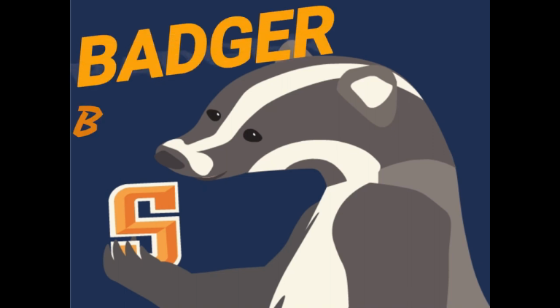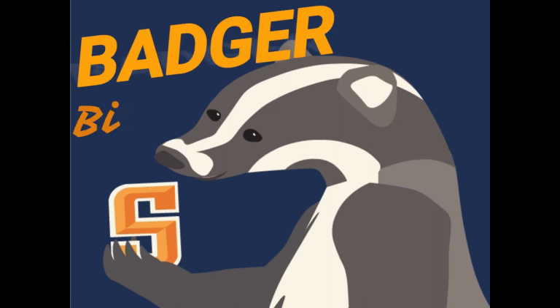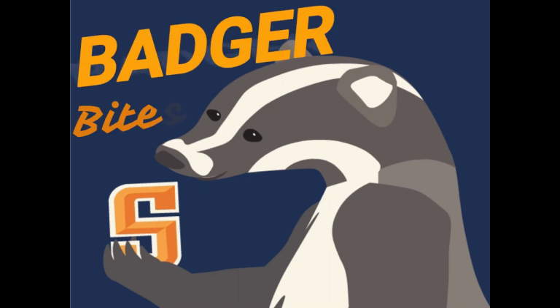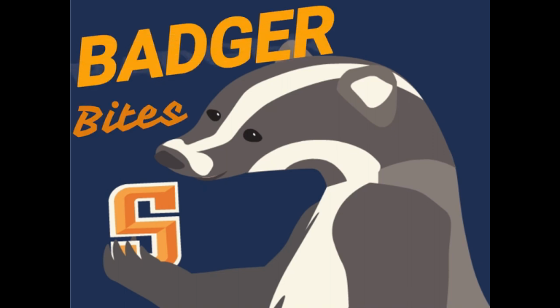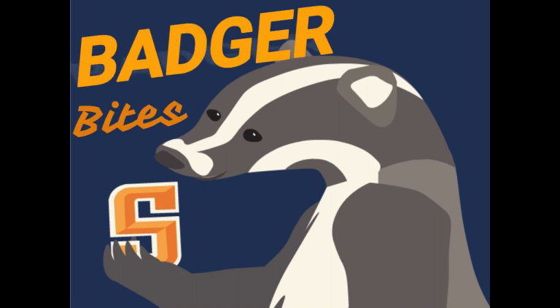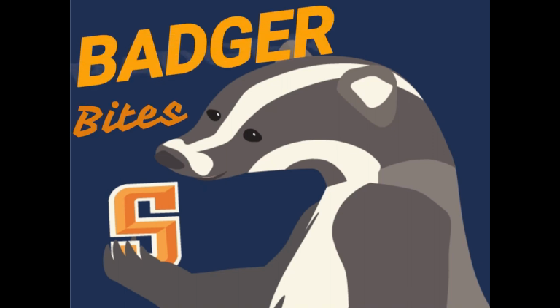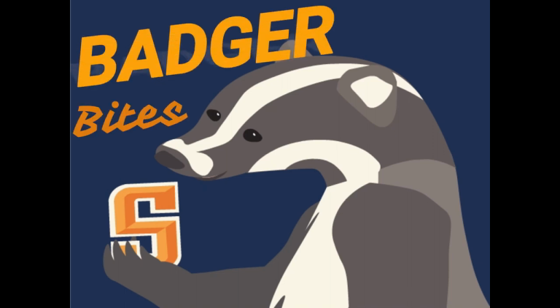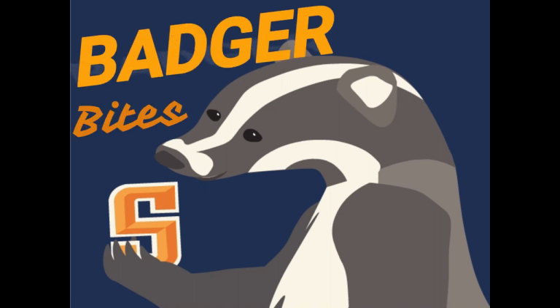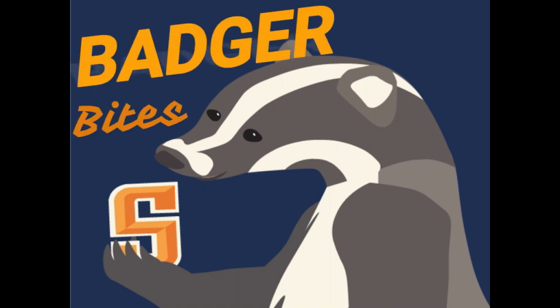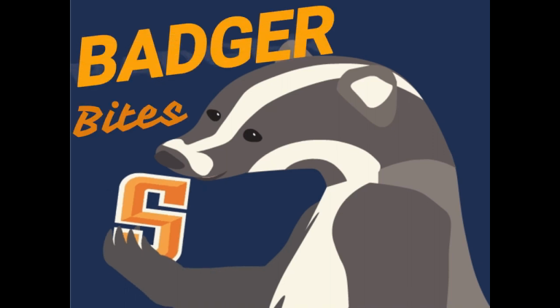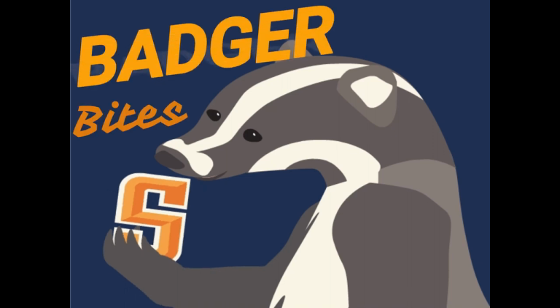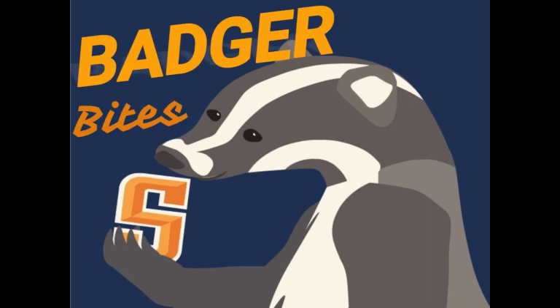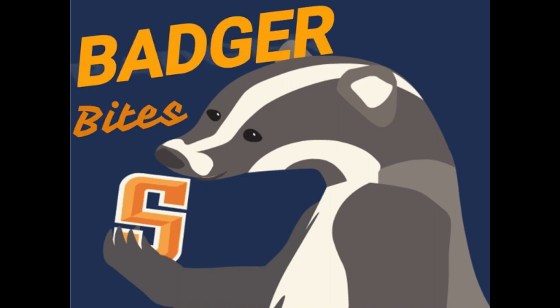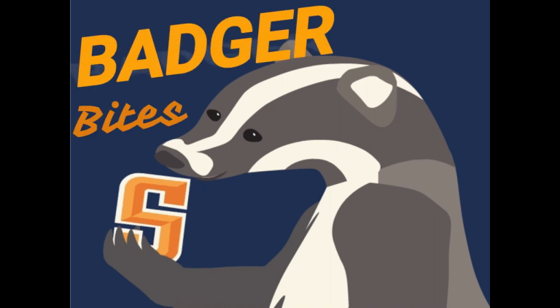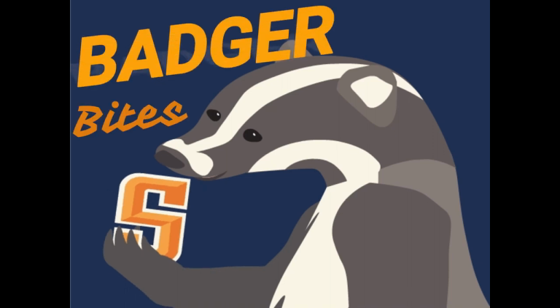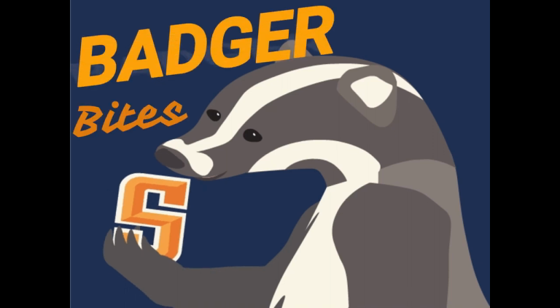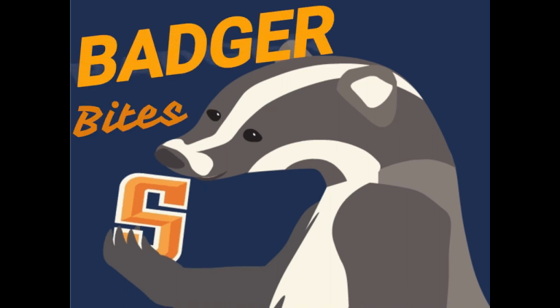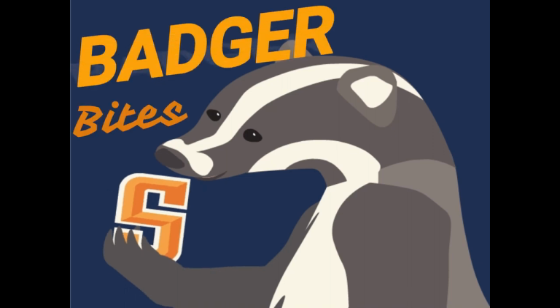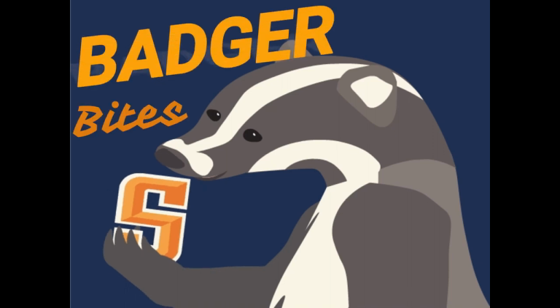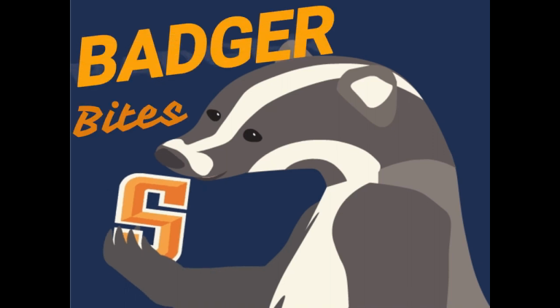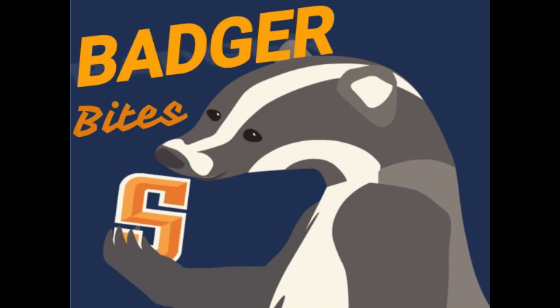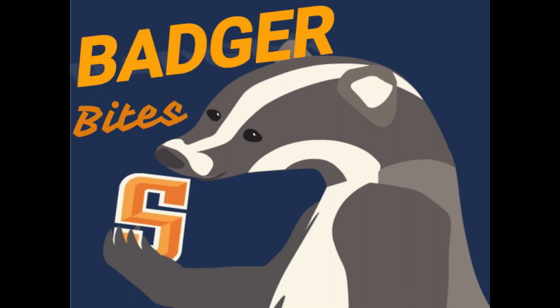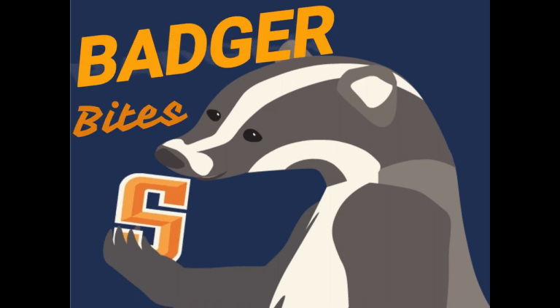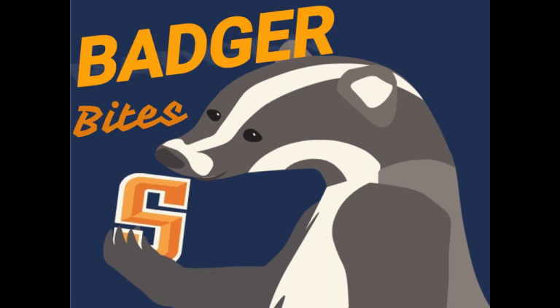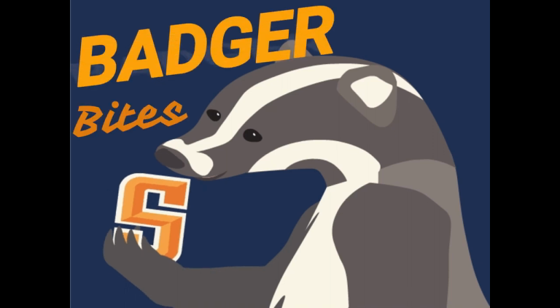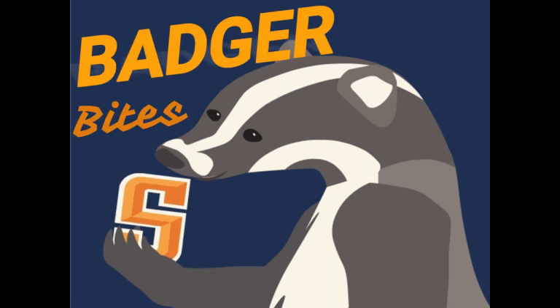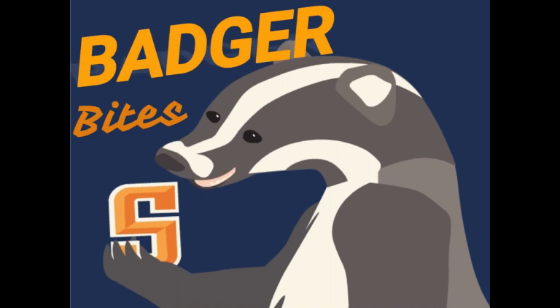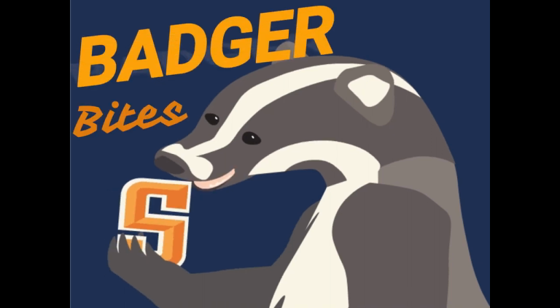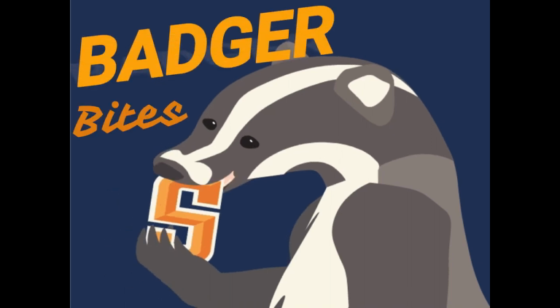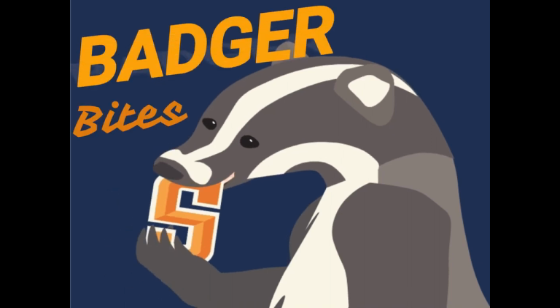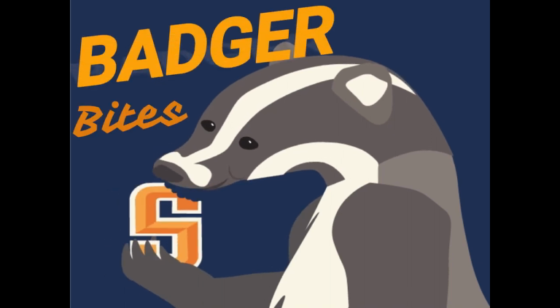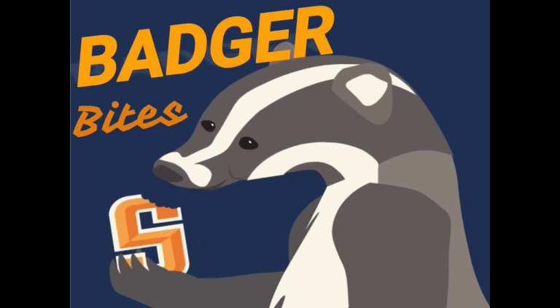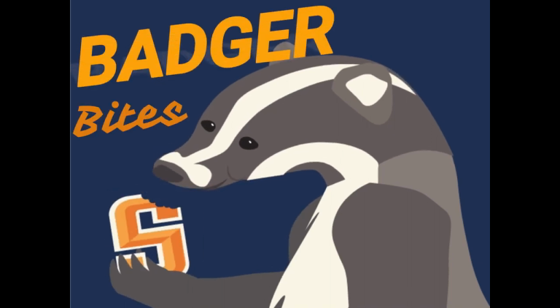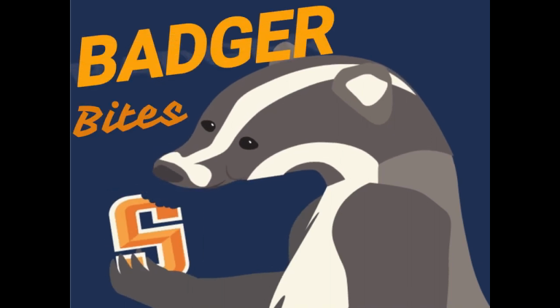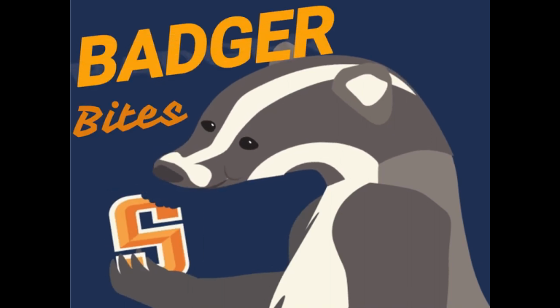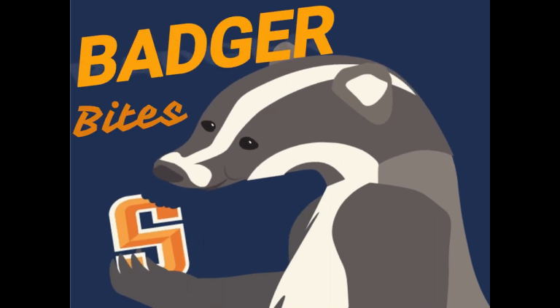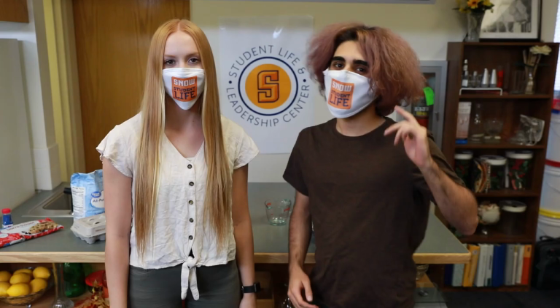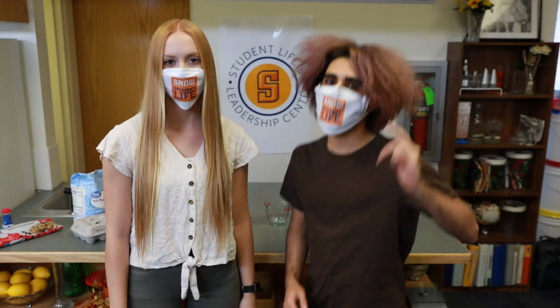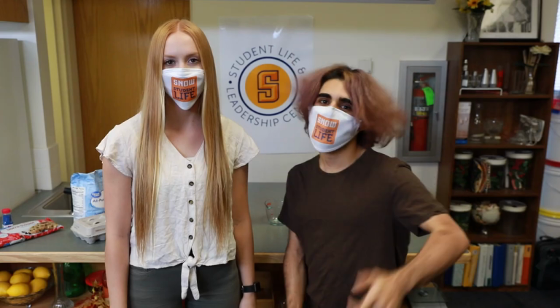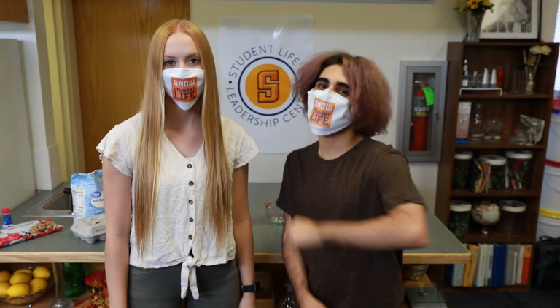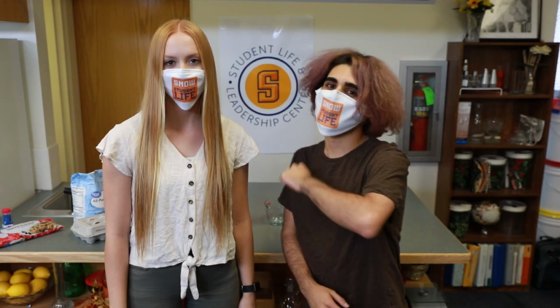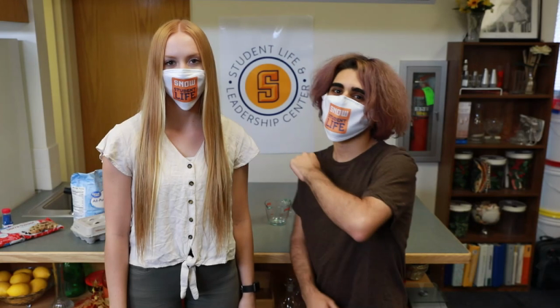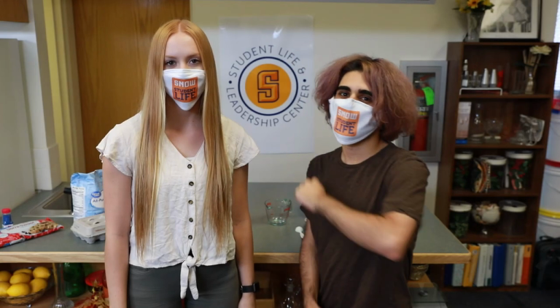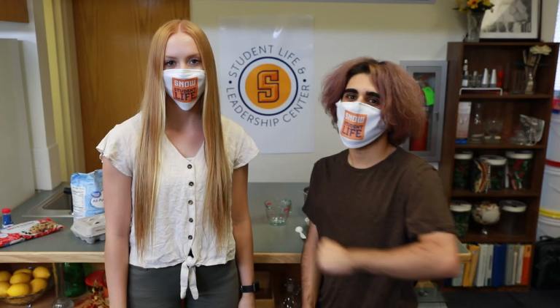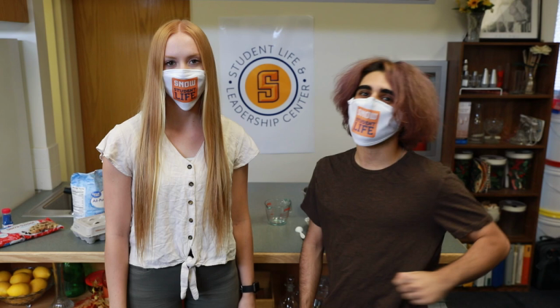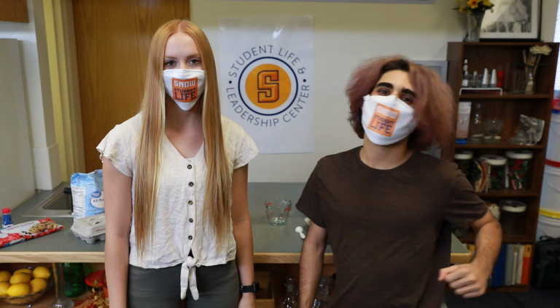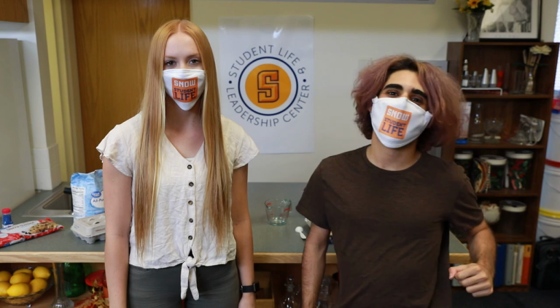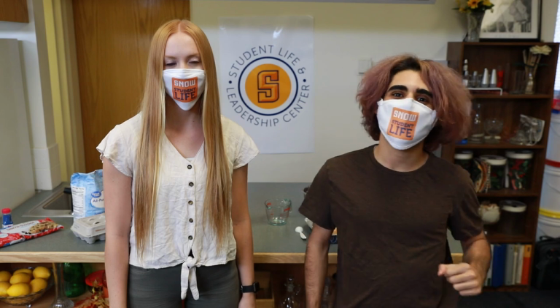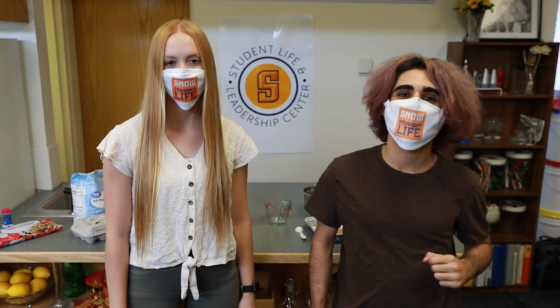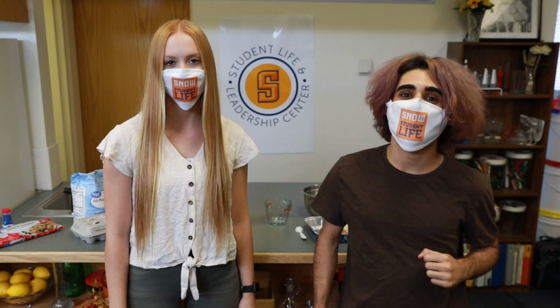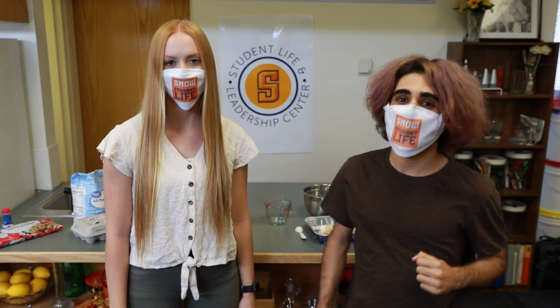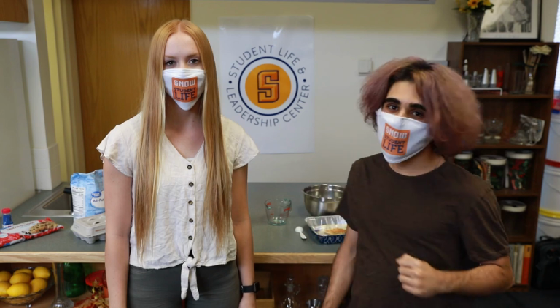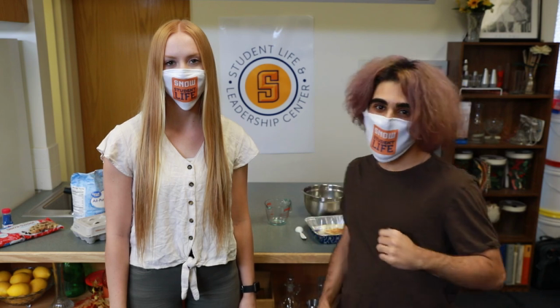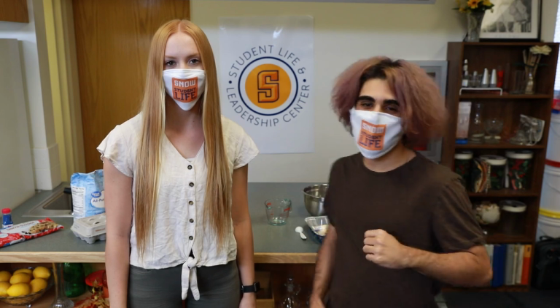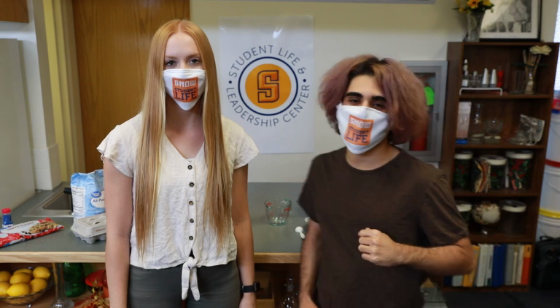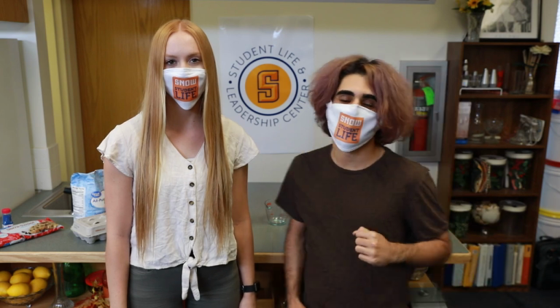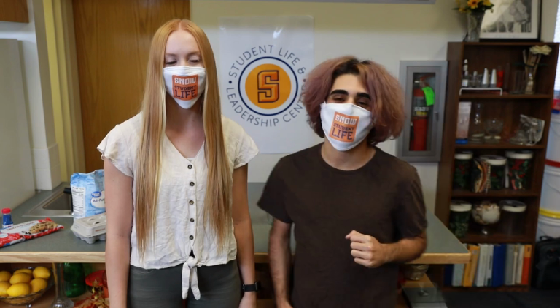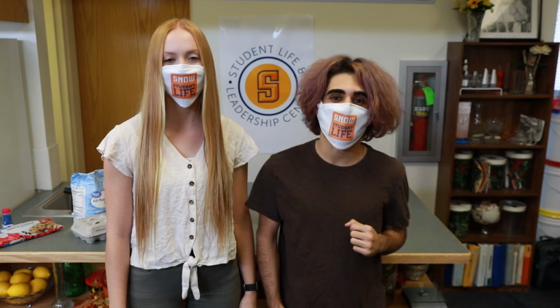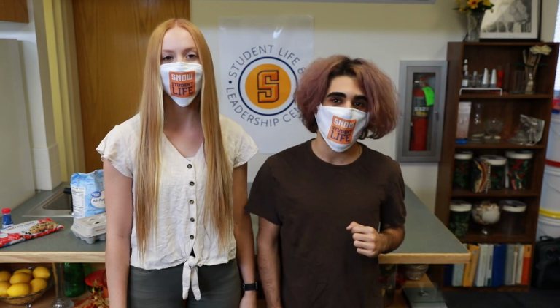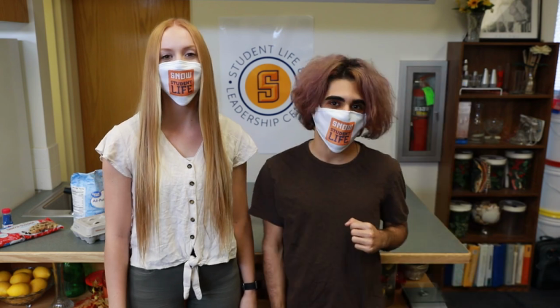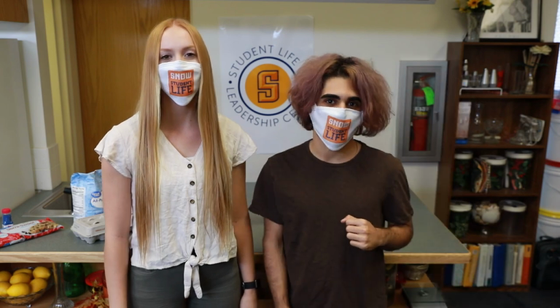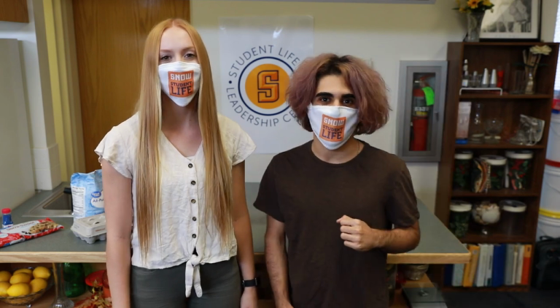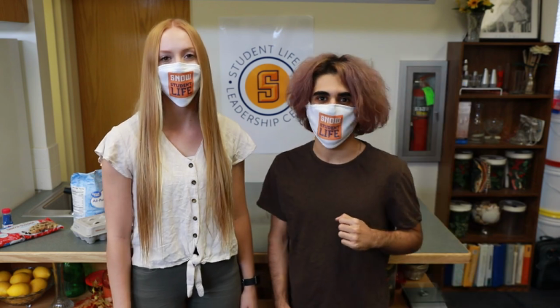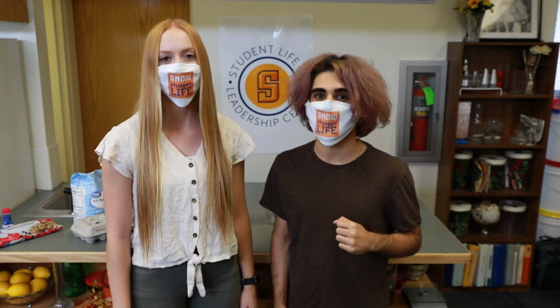Badger Bites. Watch how to make them right now. Hello Badgers and welcome again to another episode of Badger Bites.